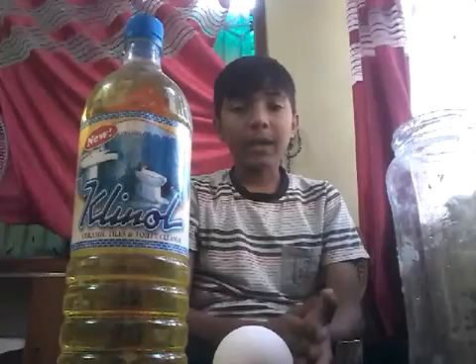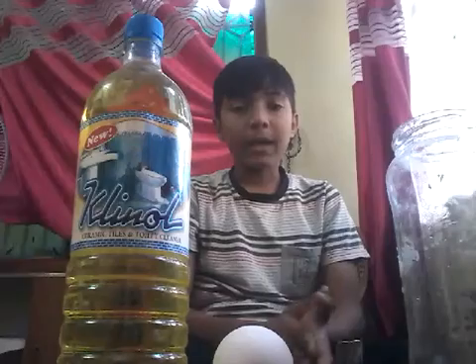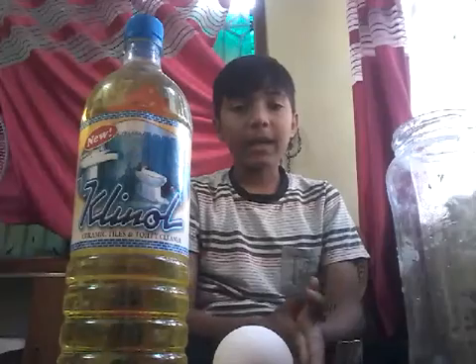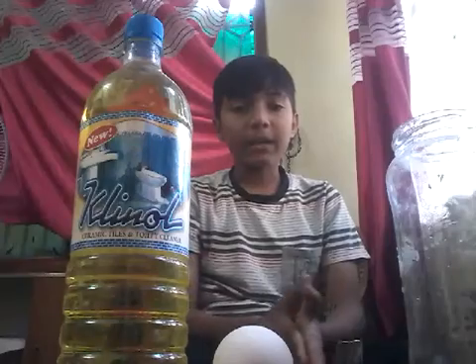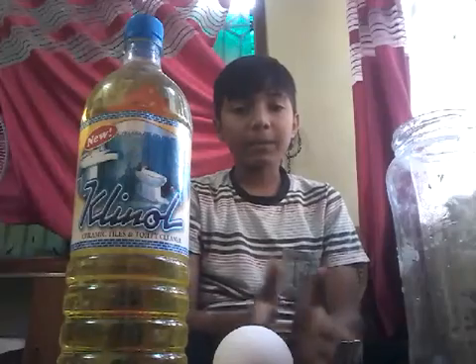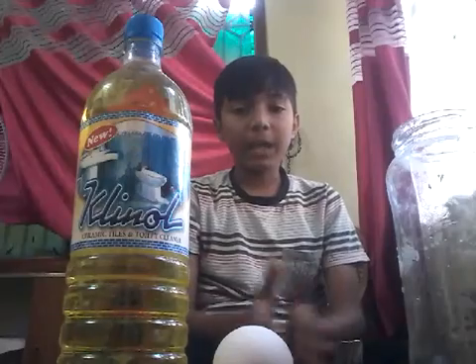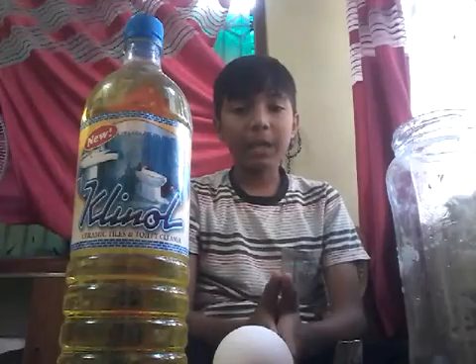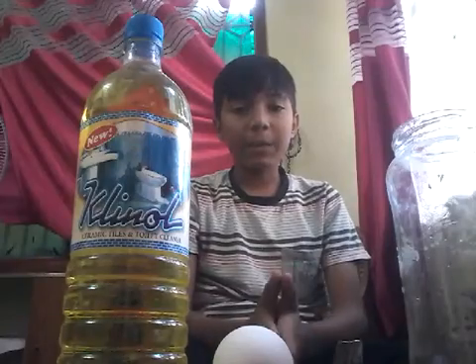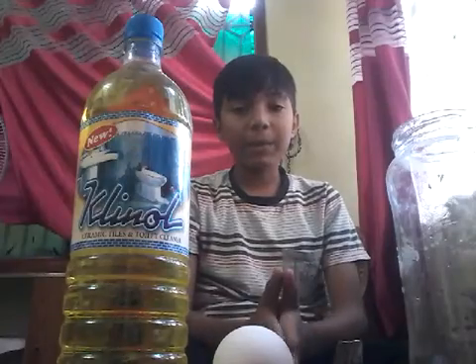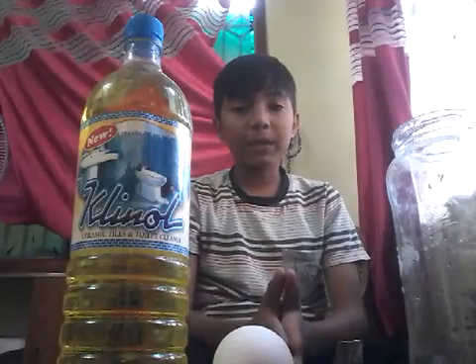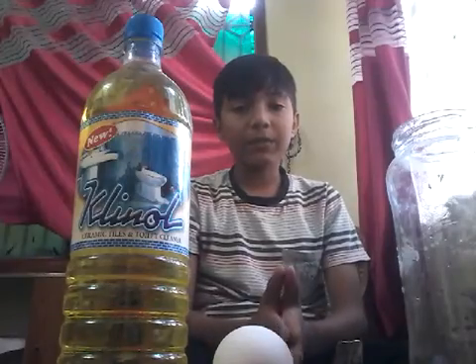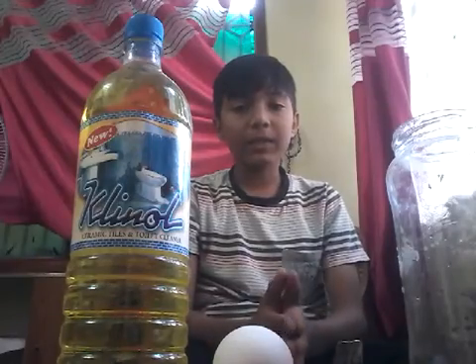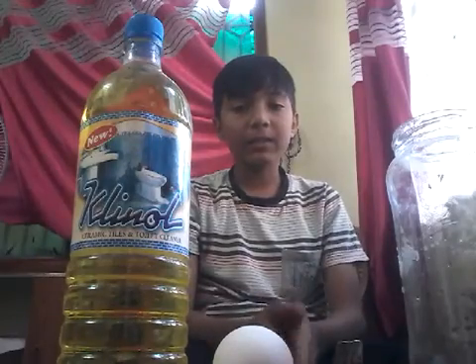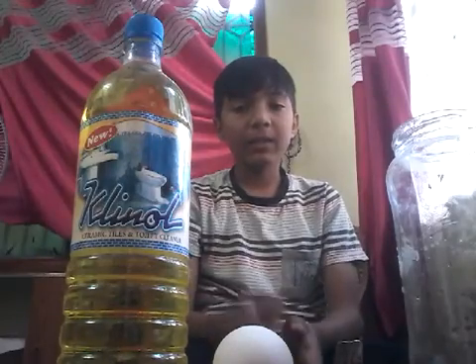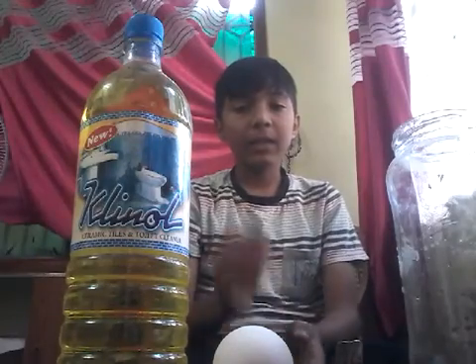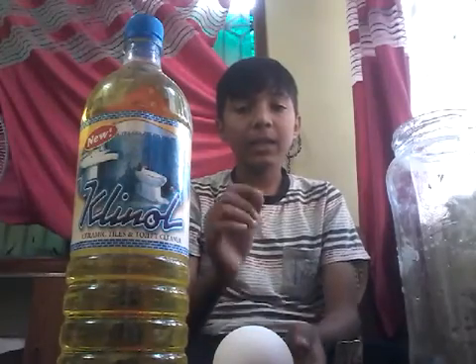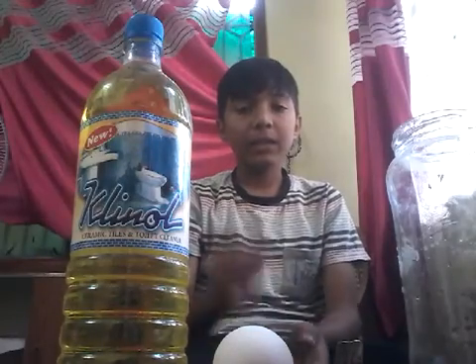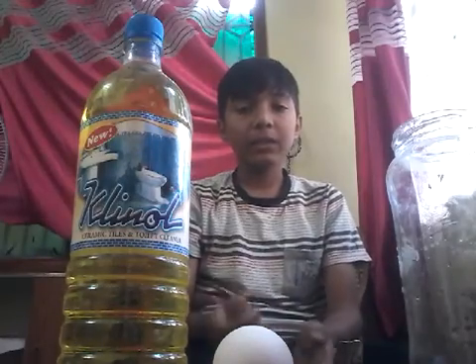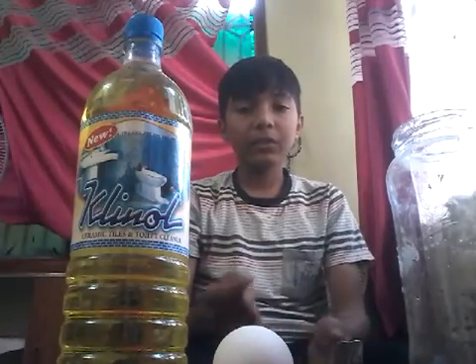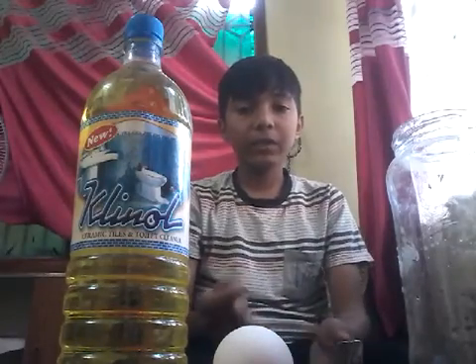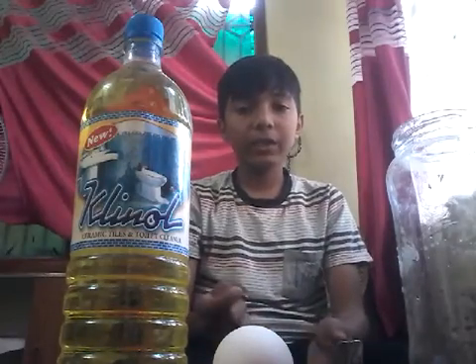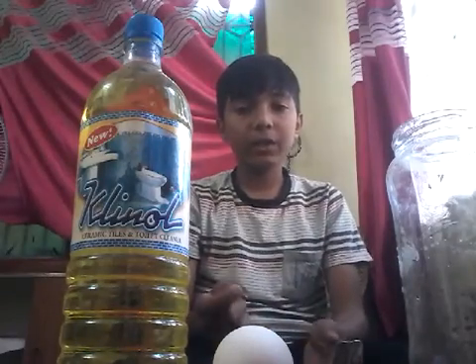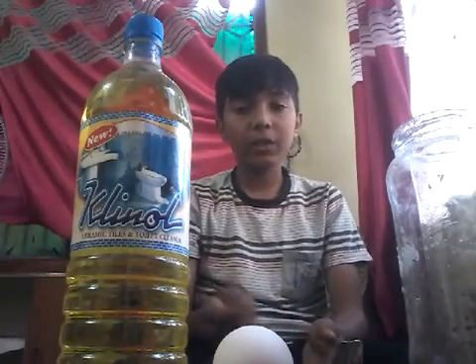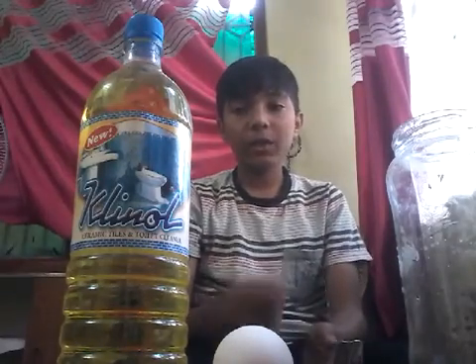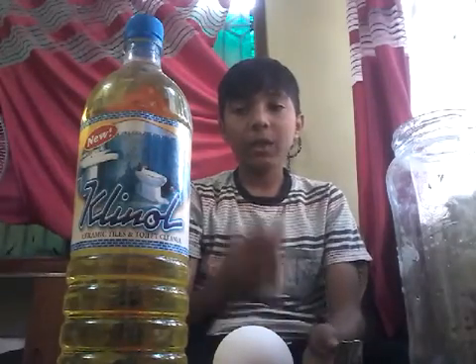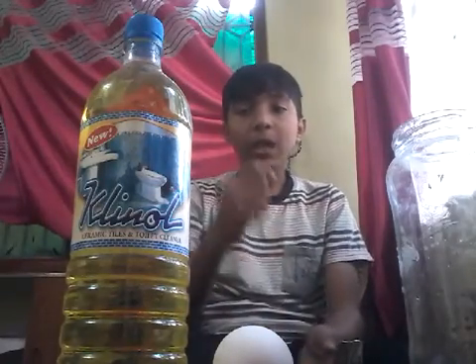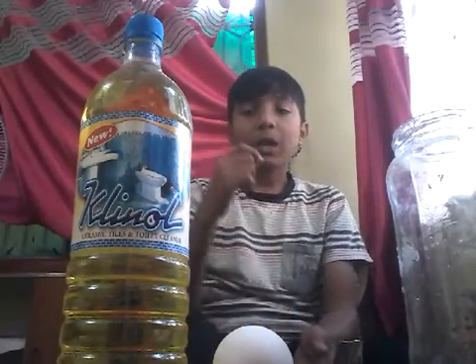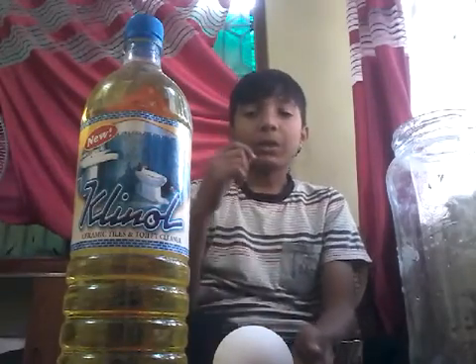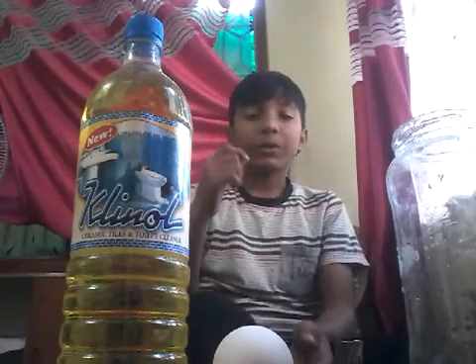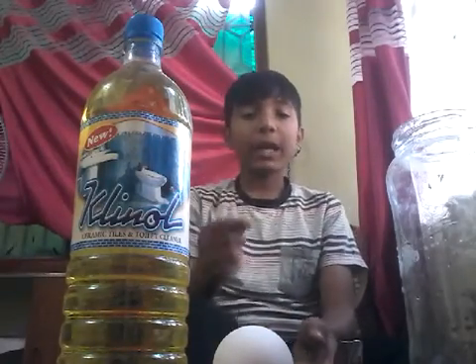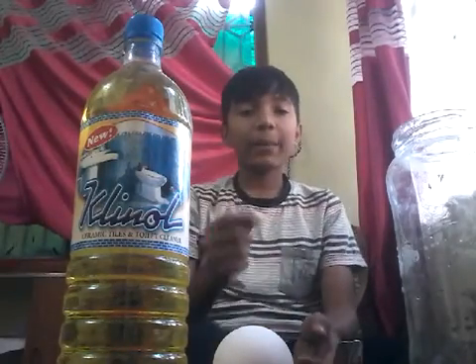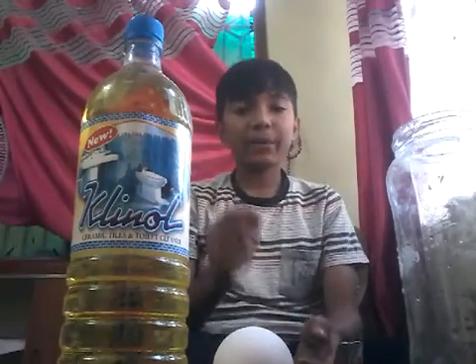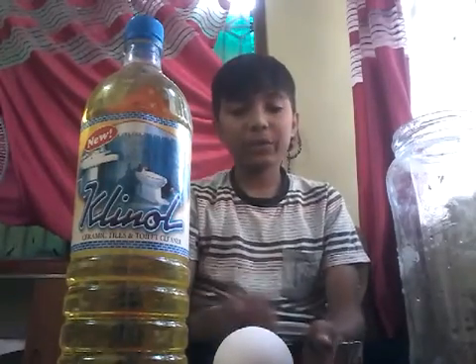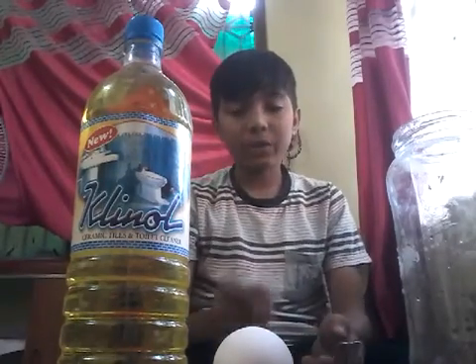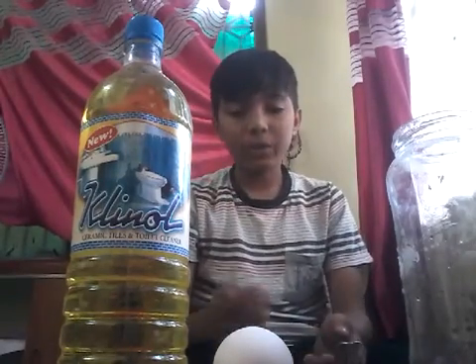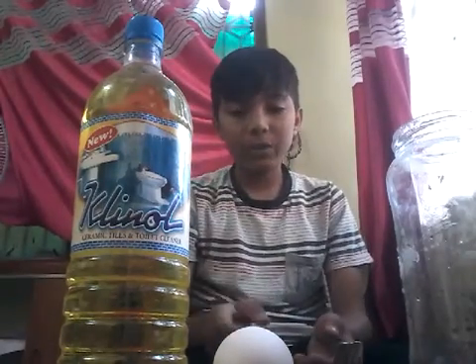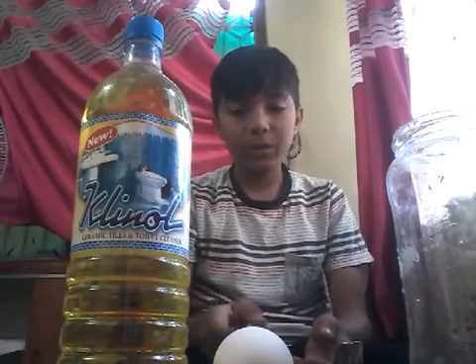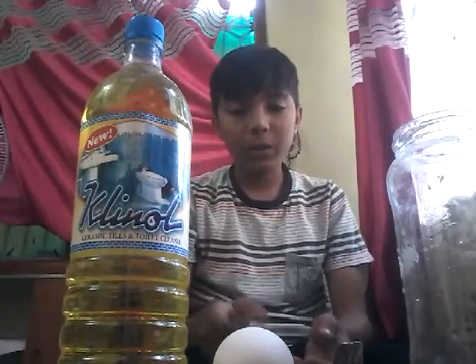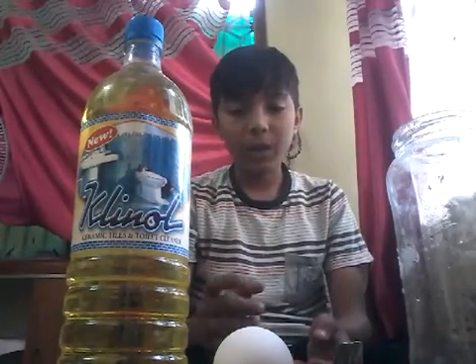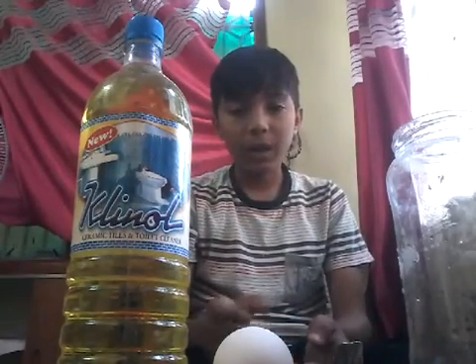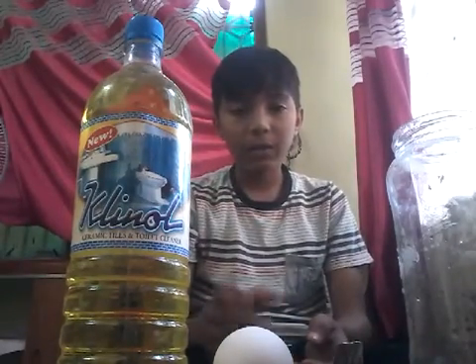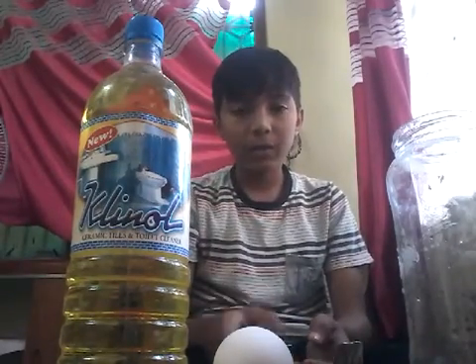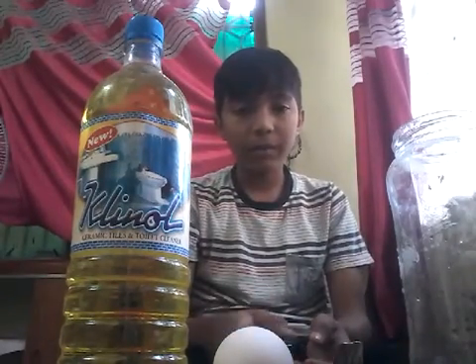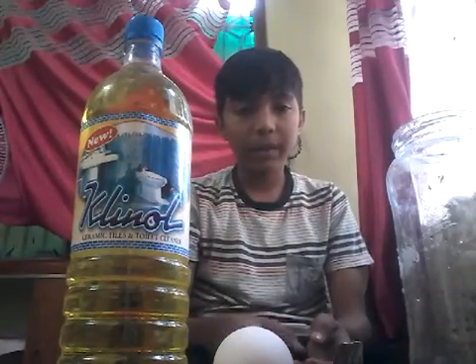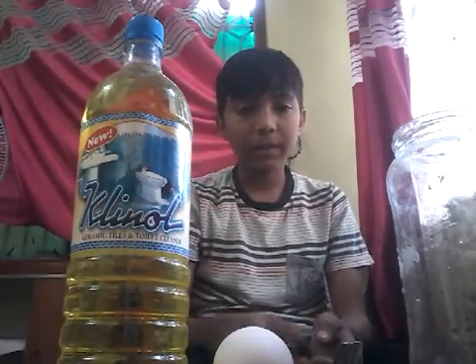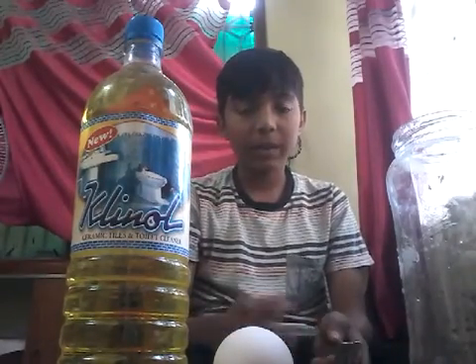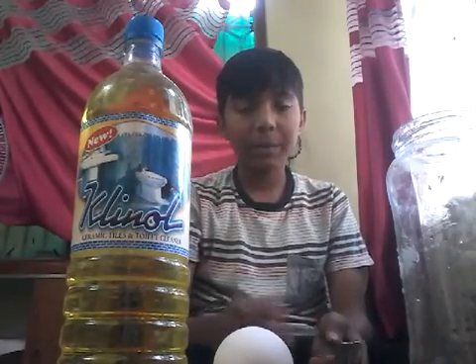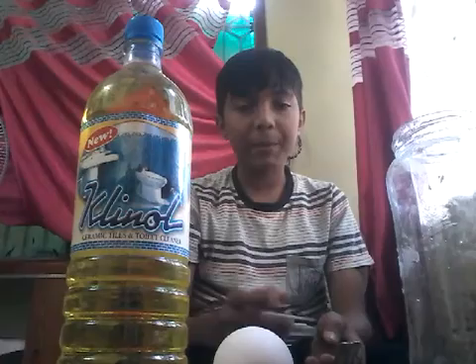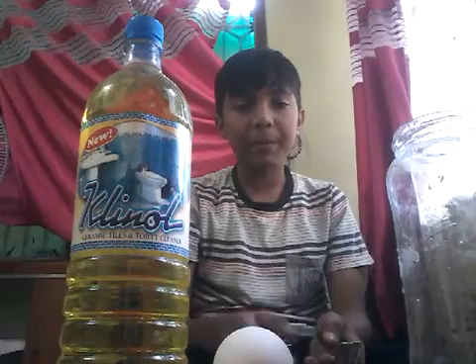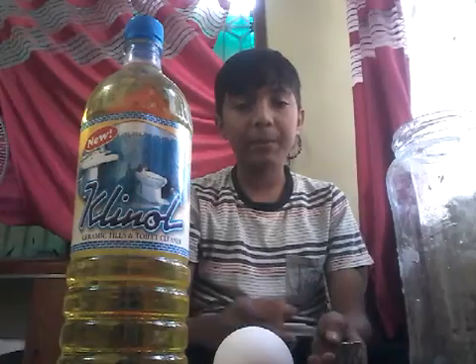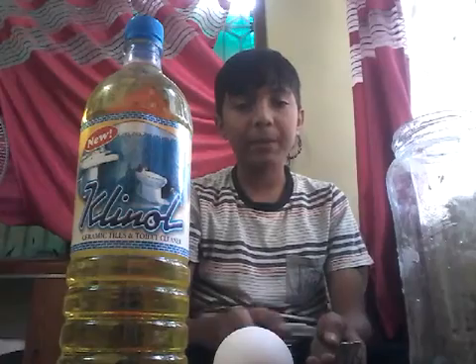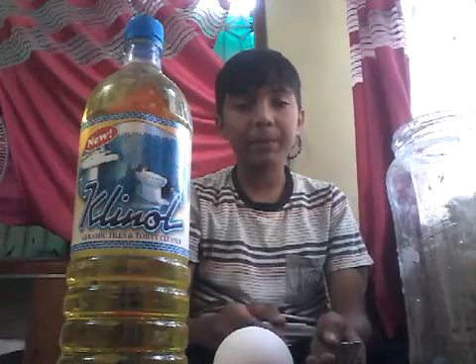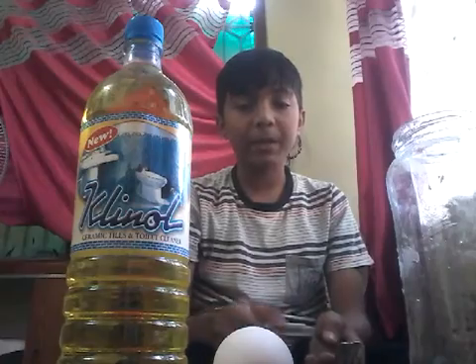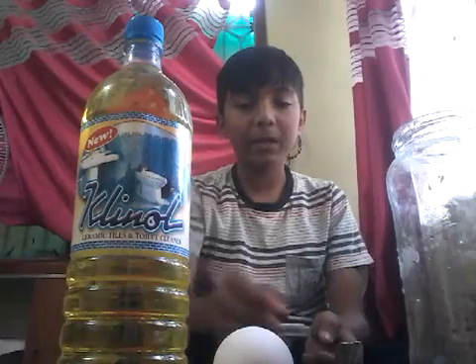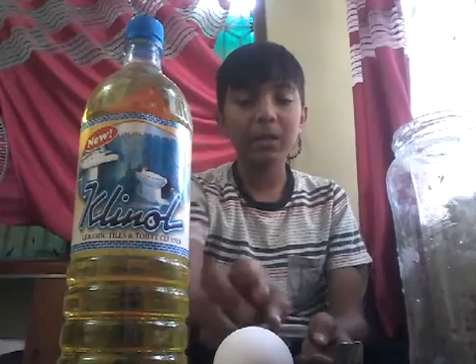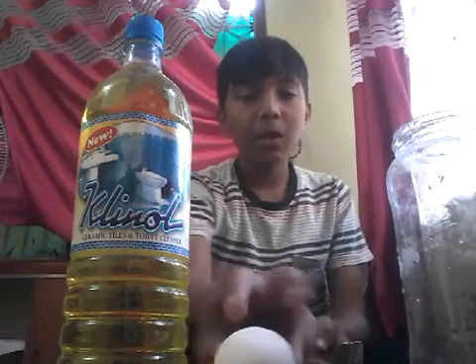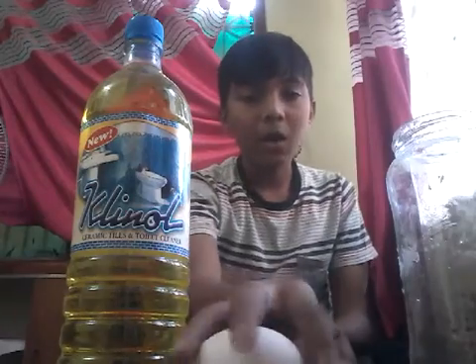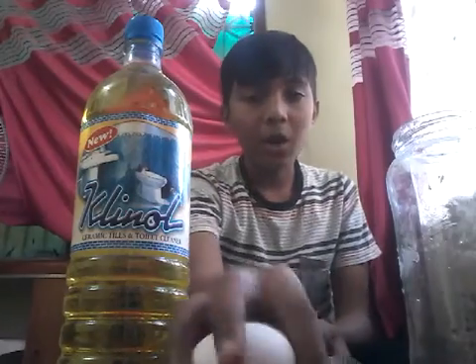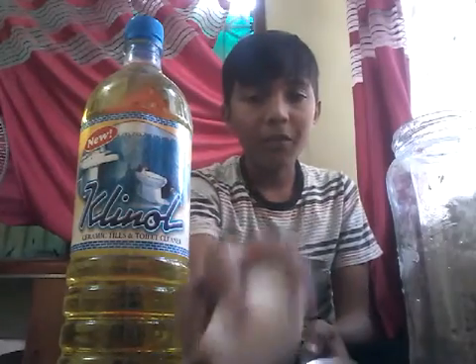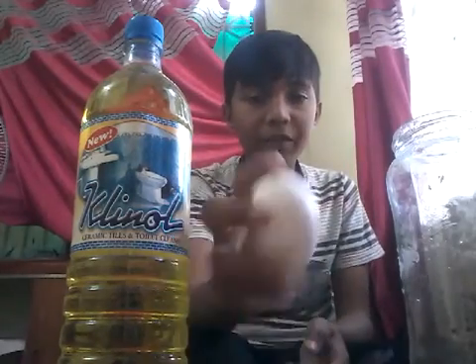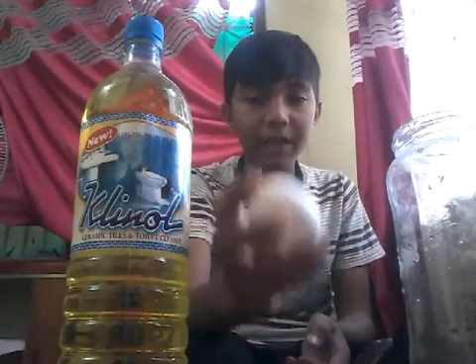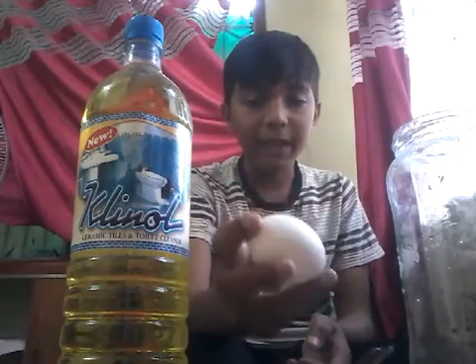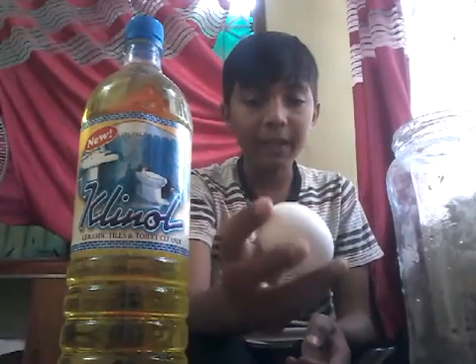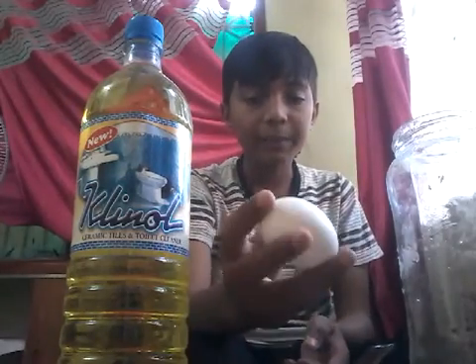My name is Malafiz. In this video, today I am going to show you how to make a semi-permeable membrane of an egg.